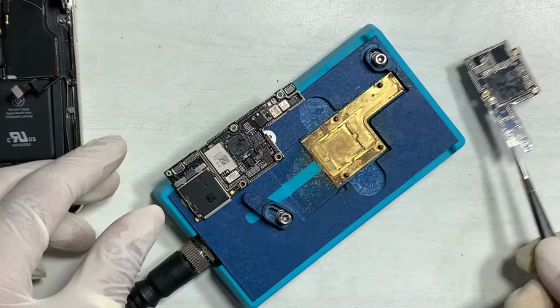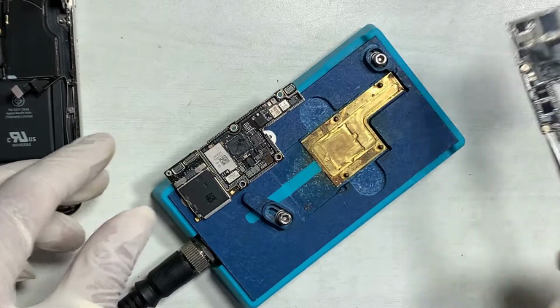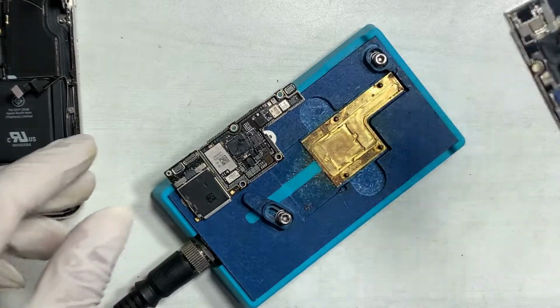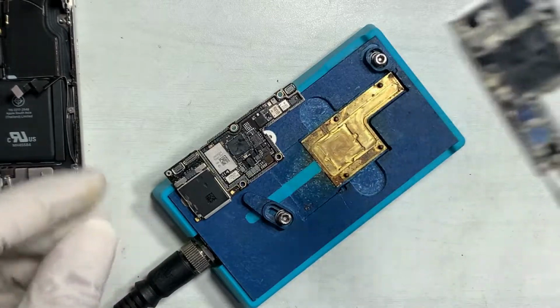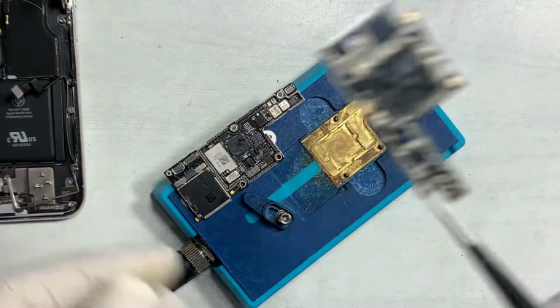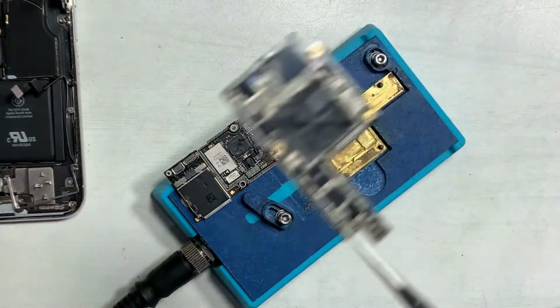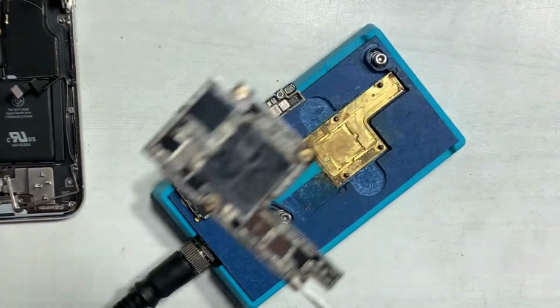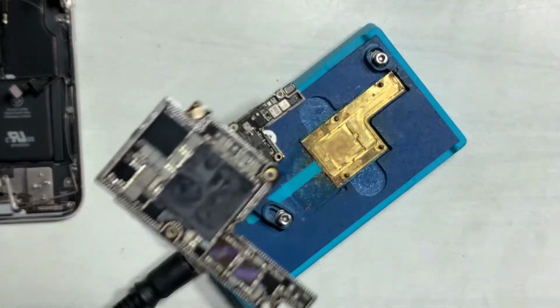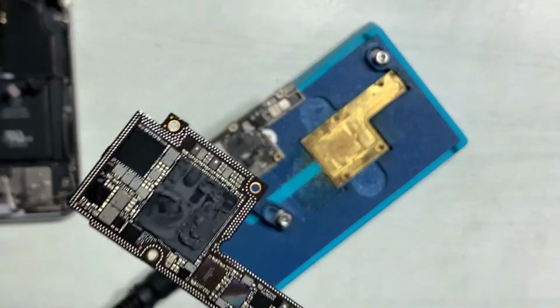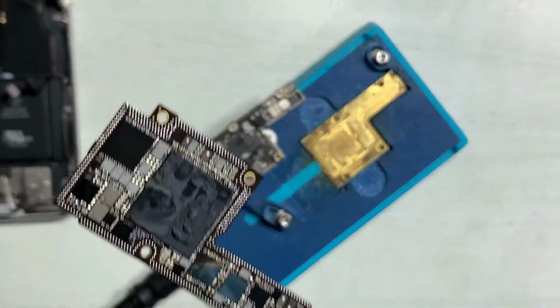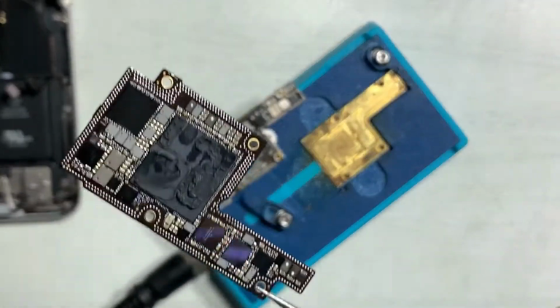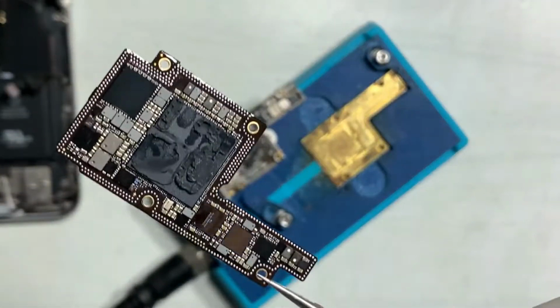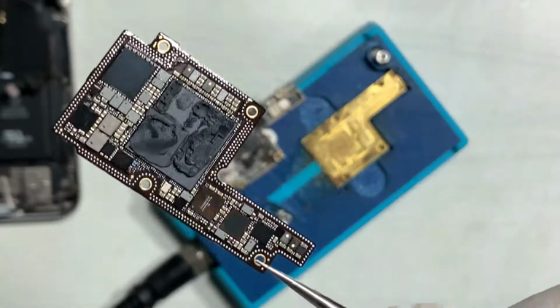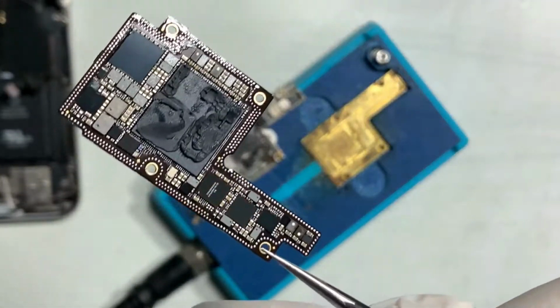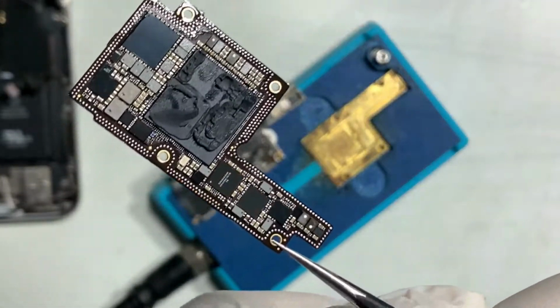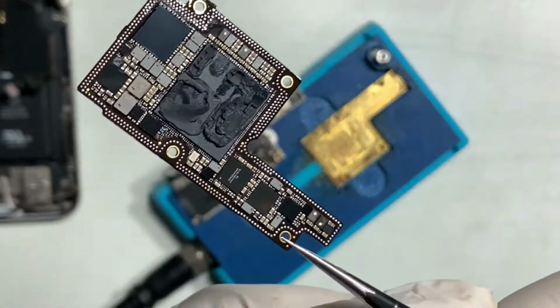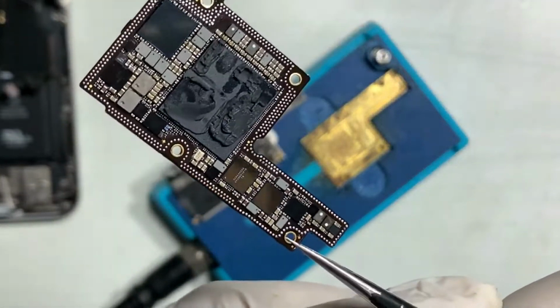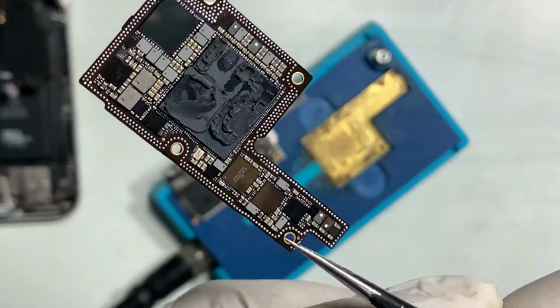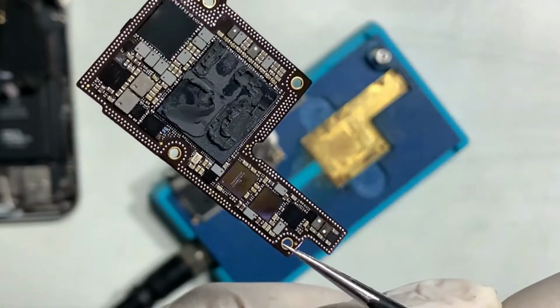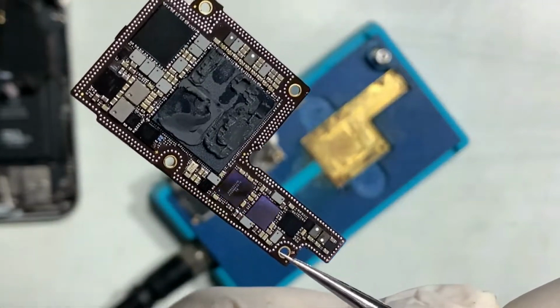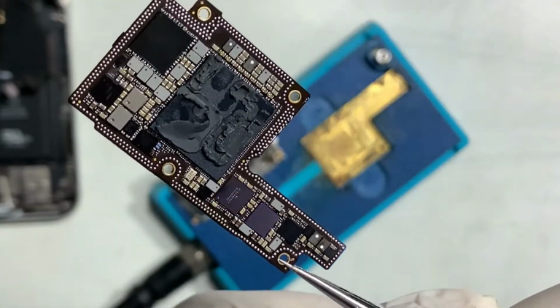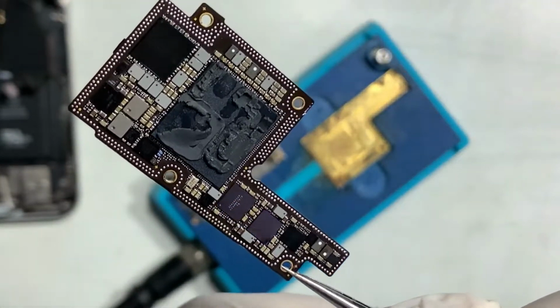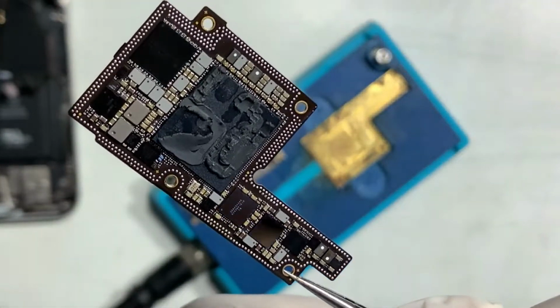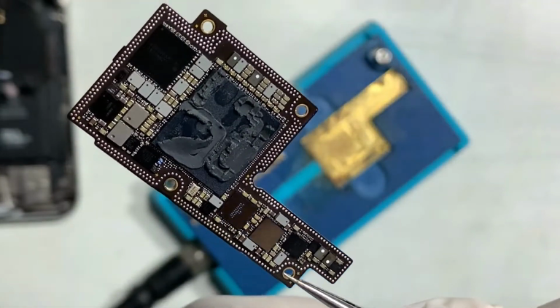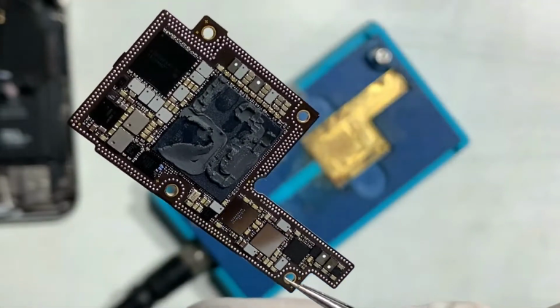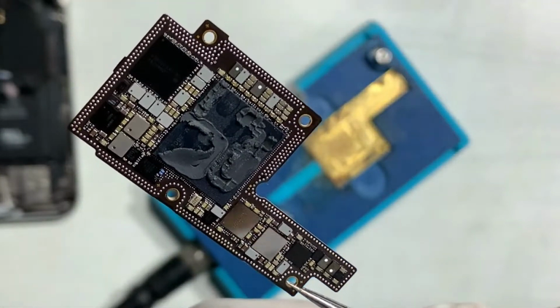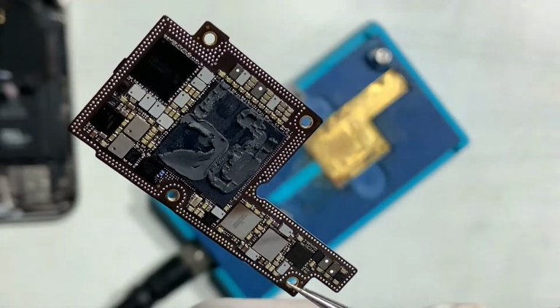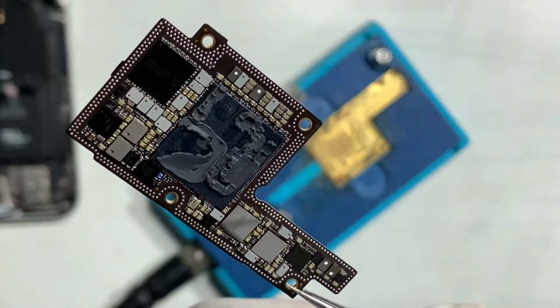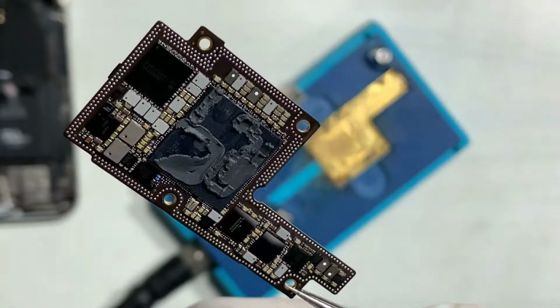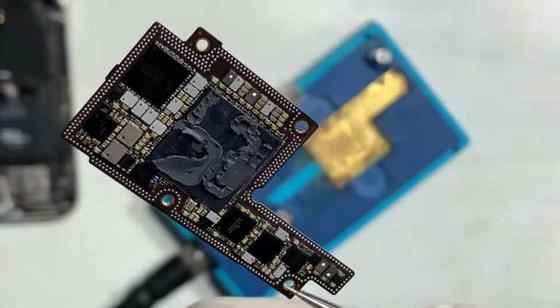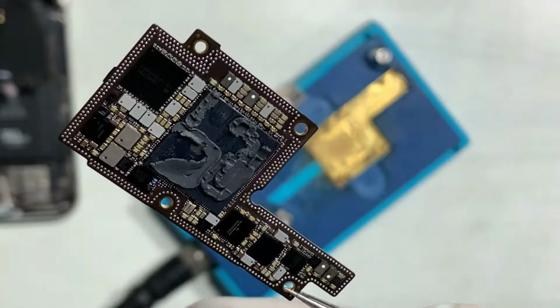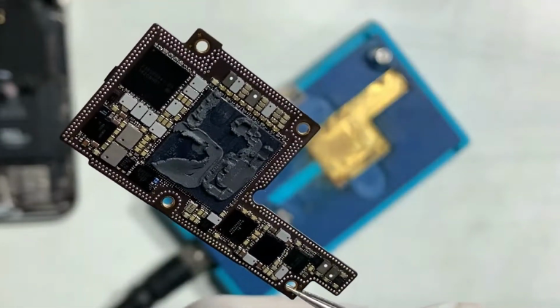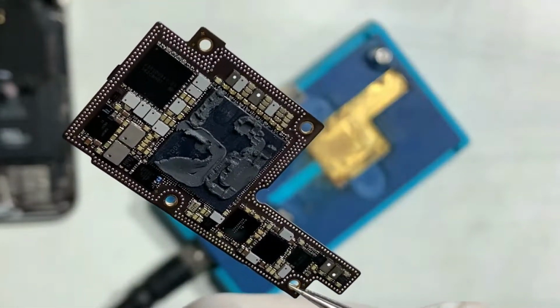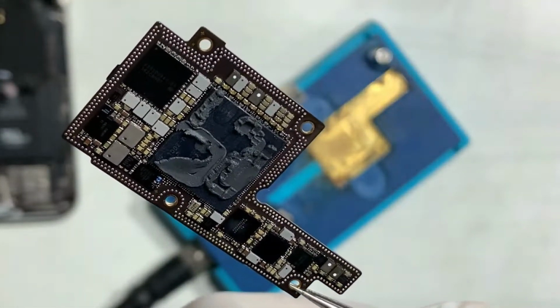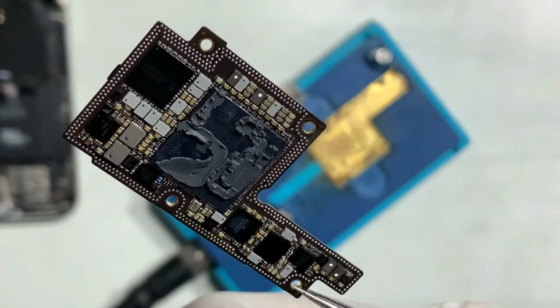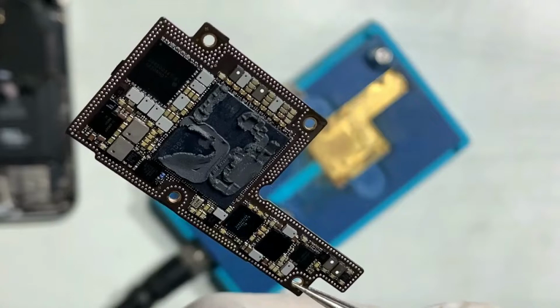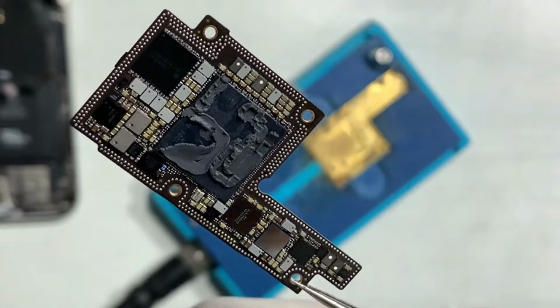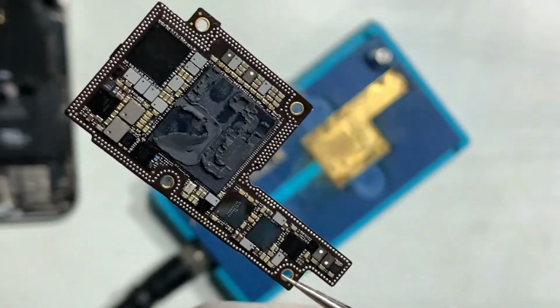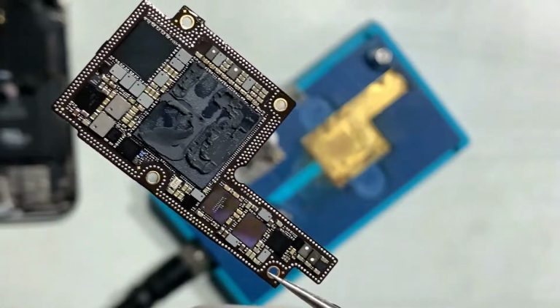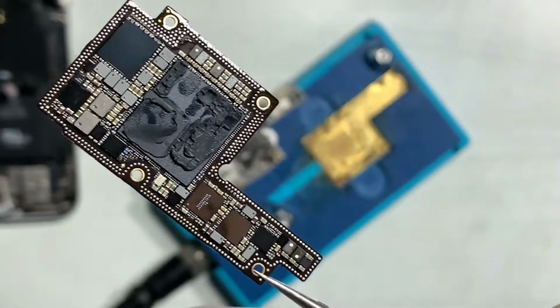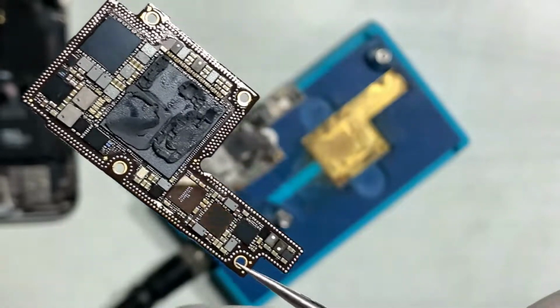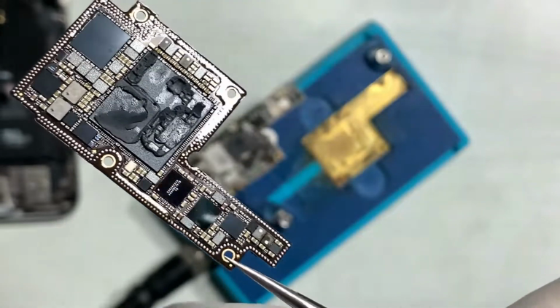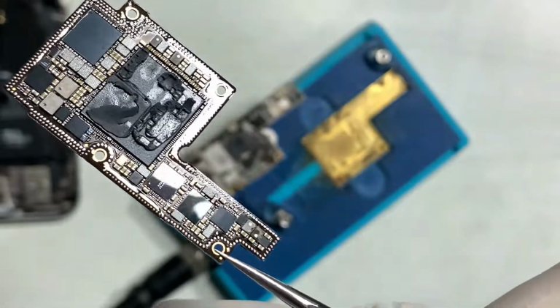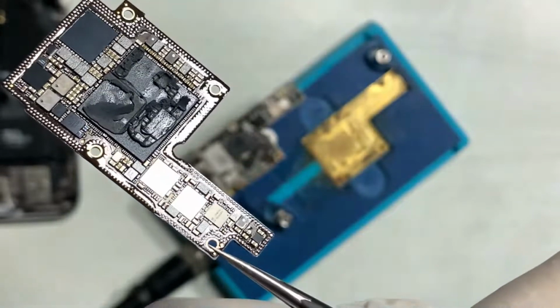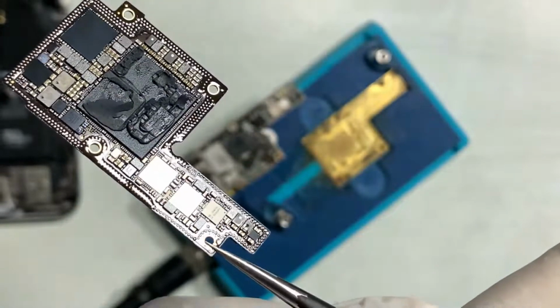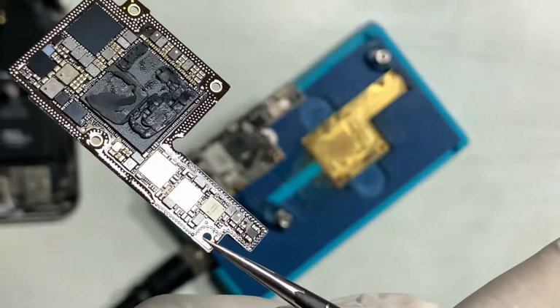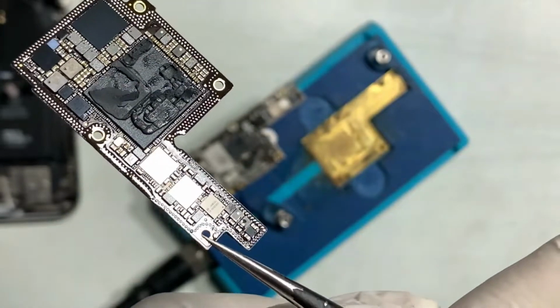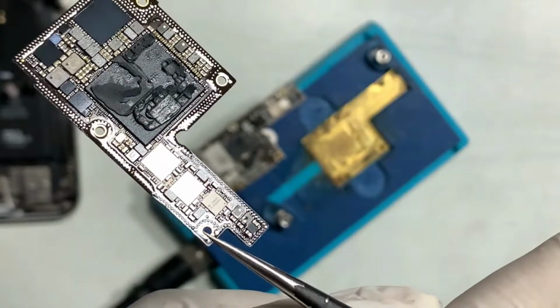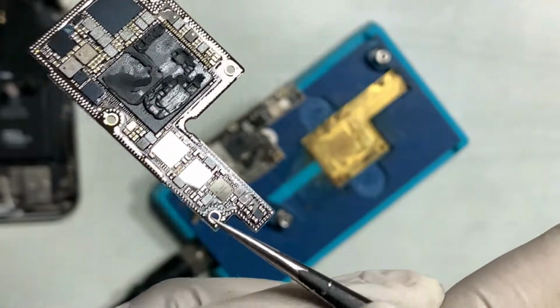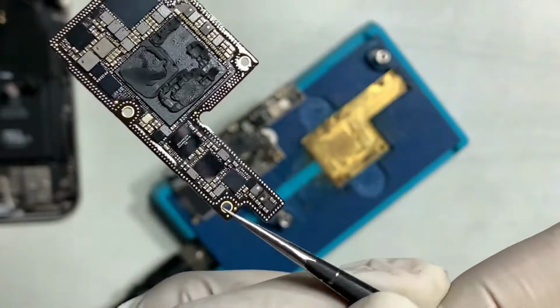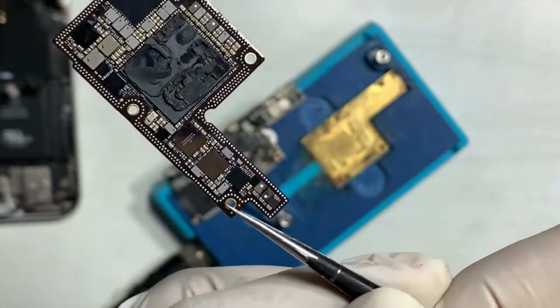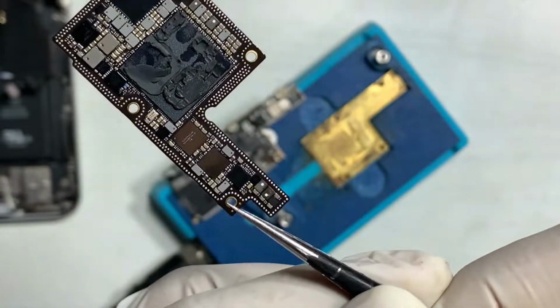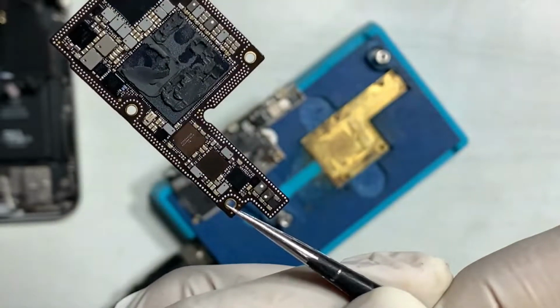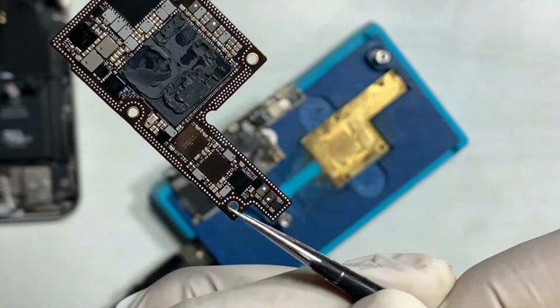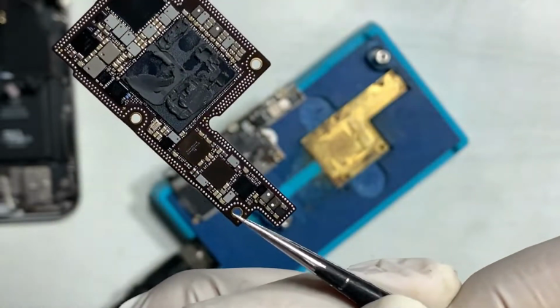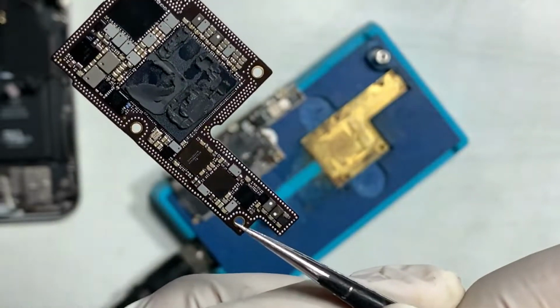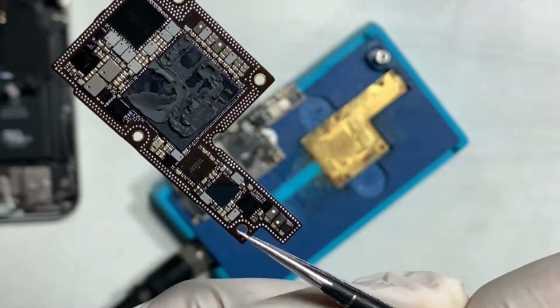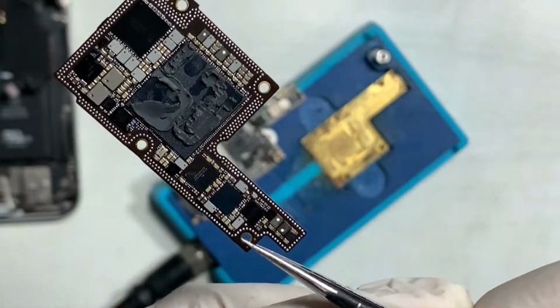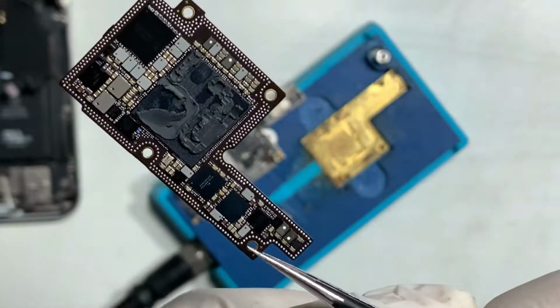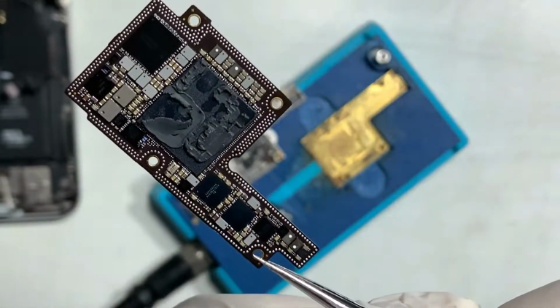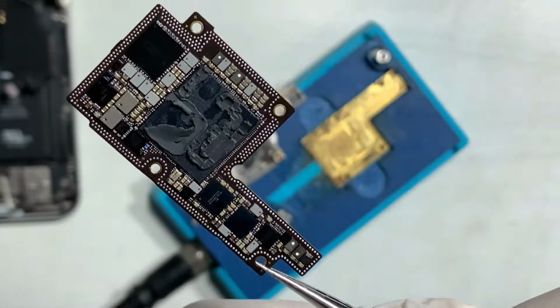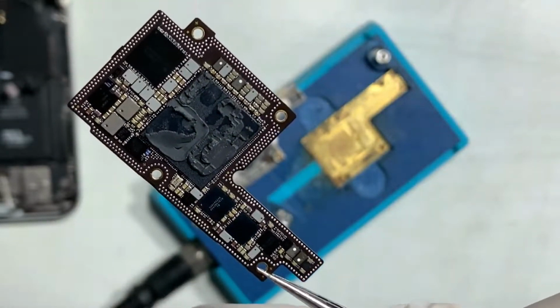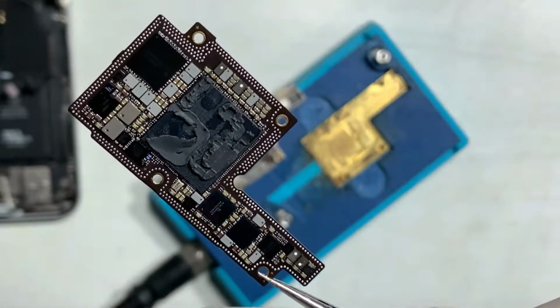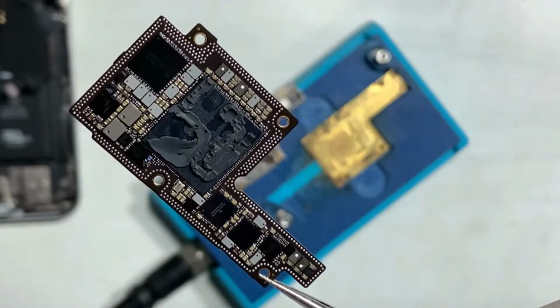After diagnosing, found the short is present on the lower board. The upper logic board is fine.